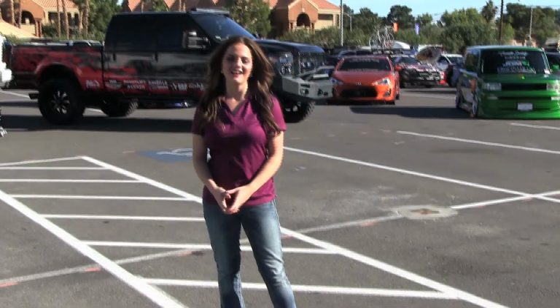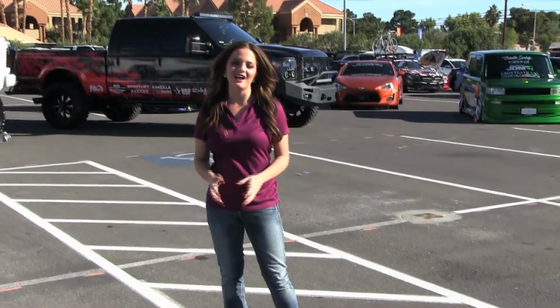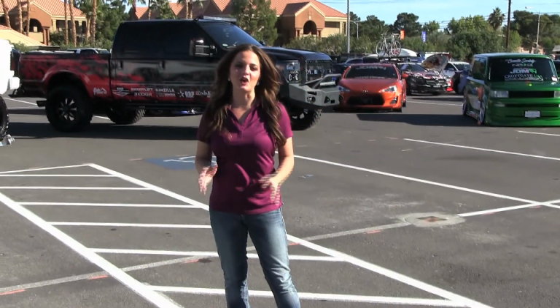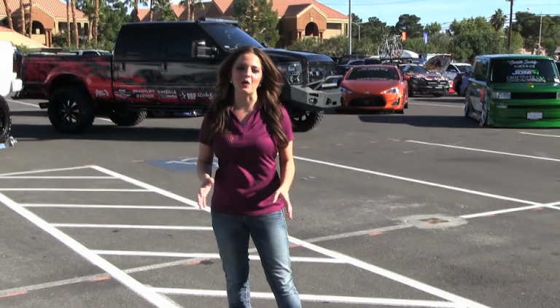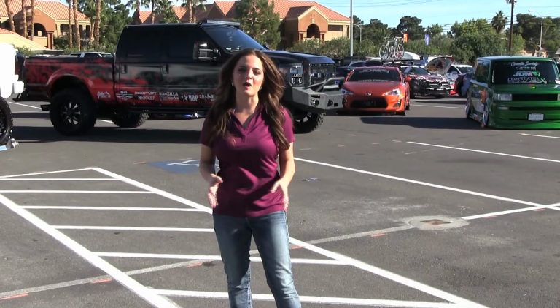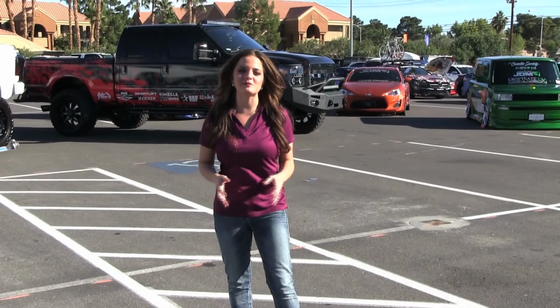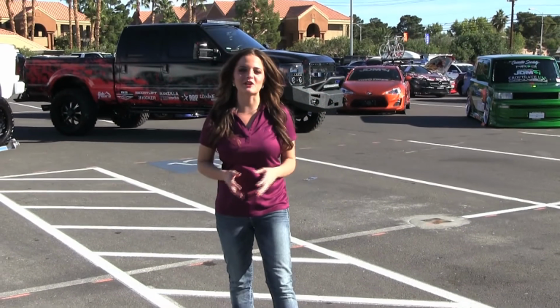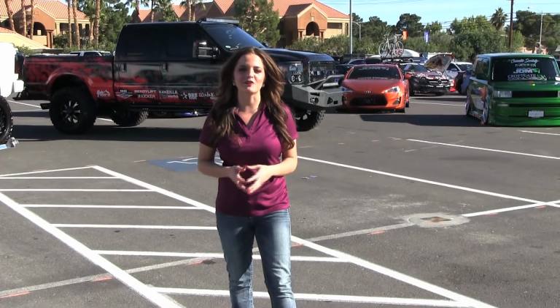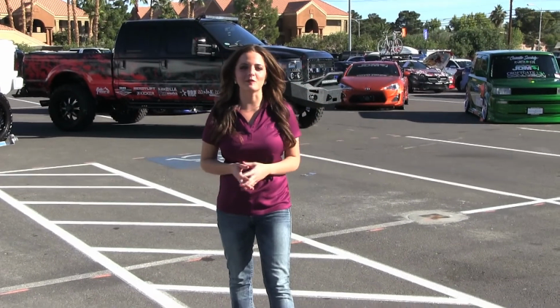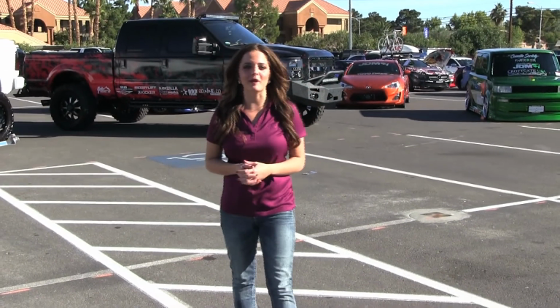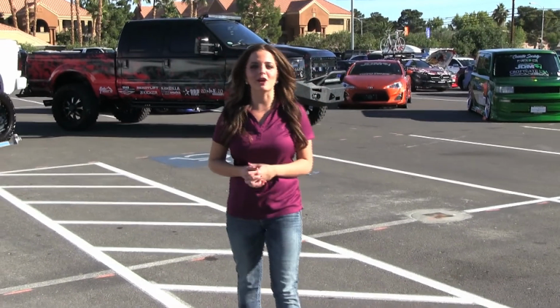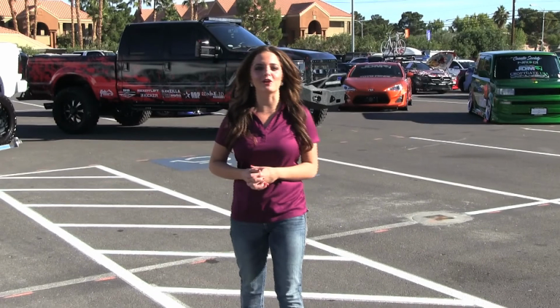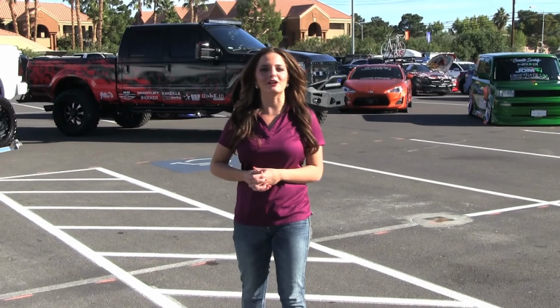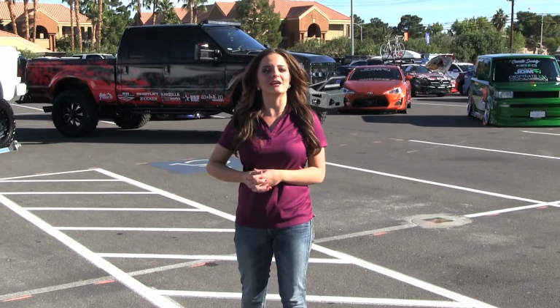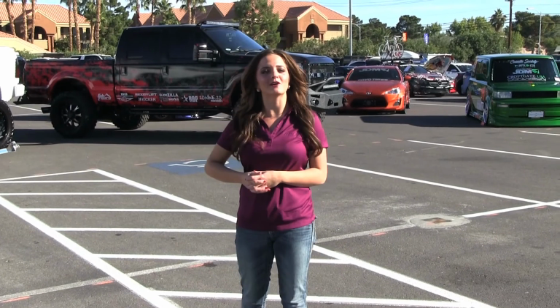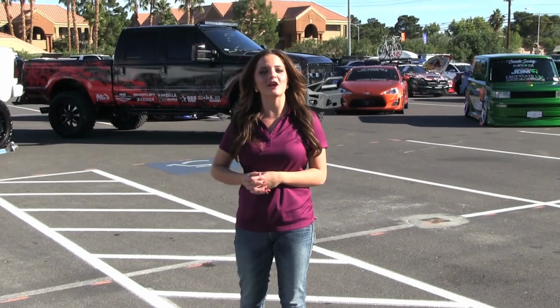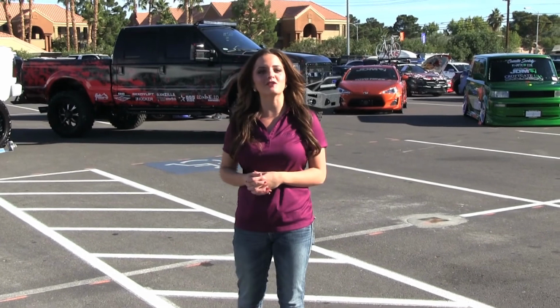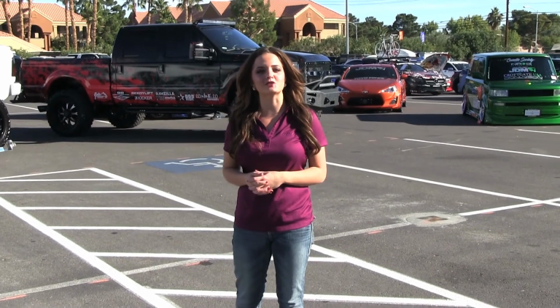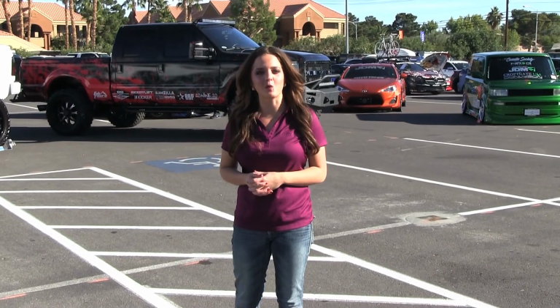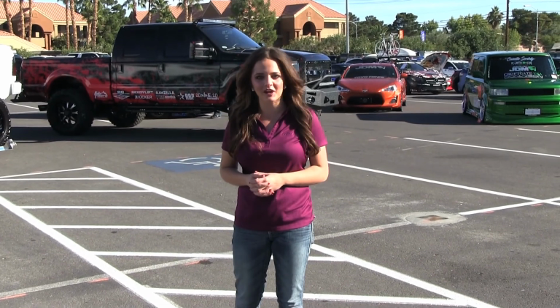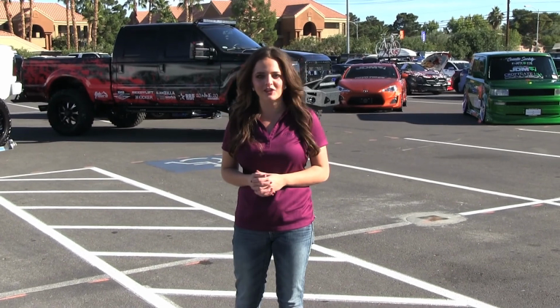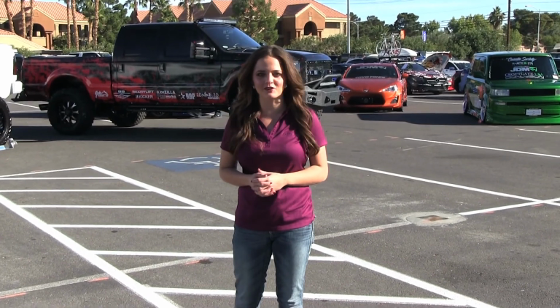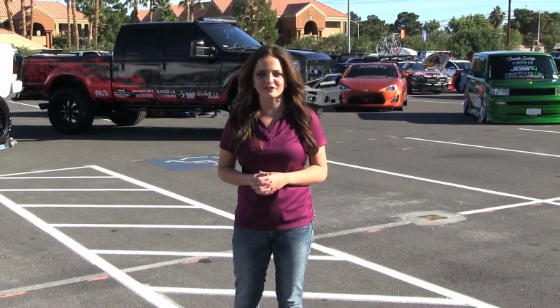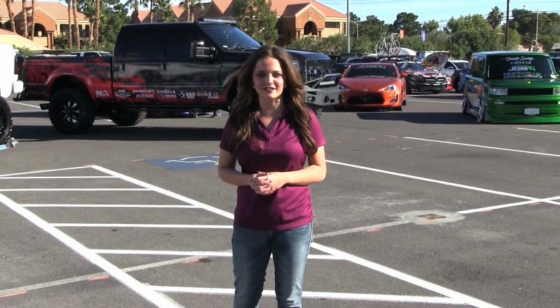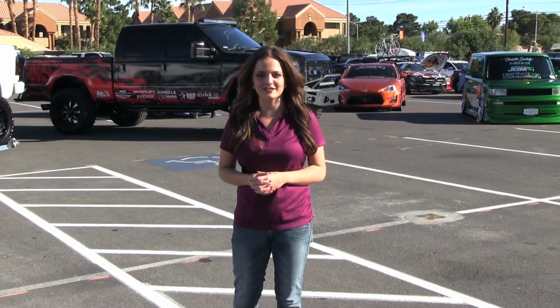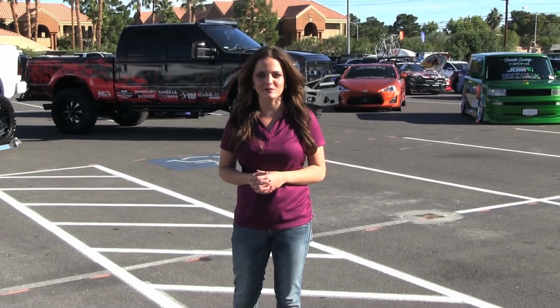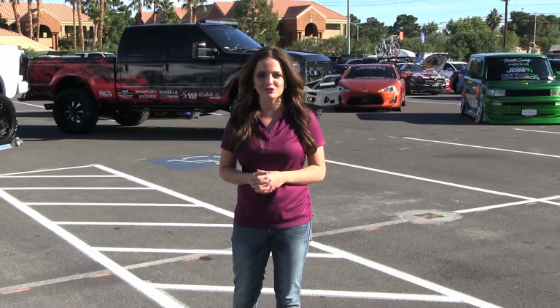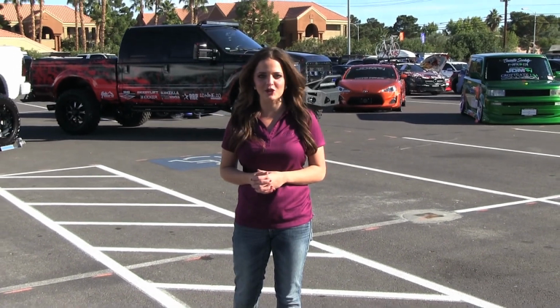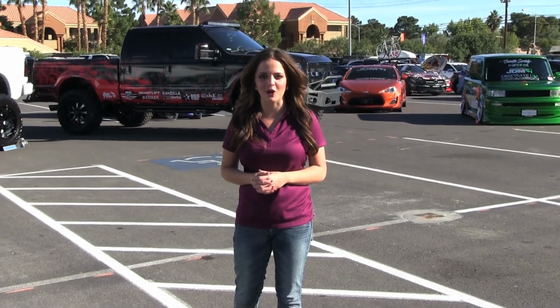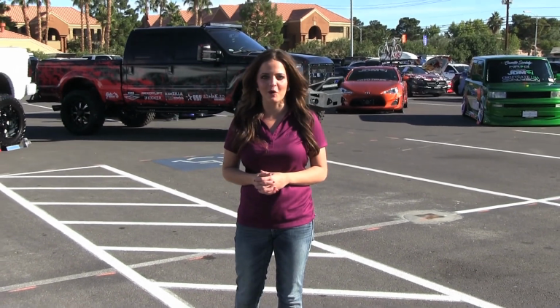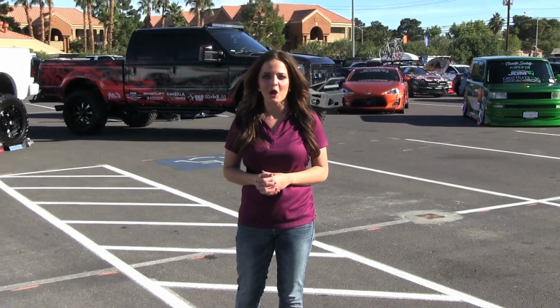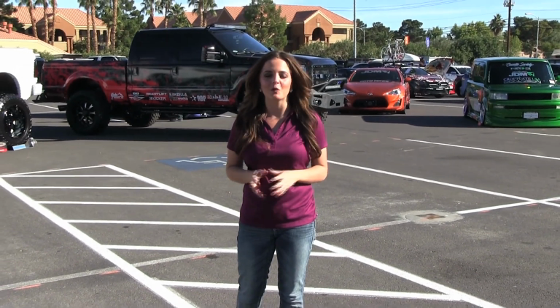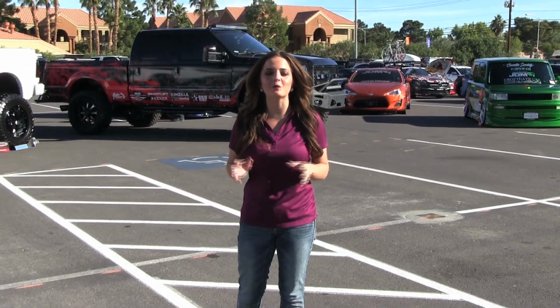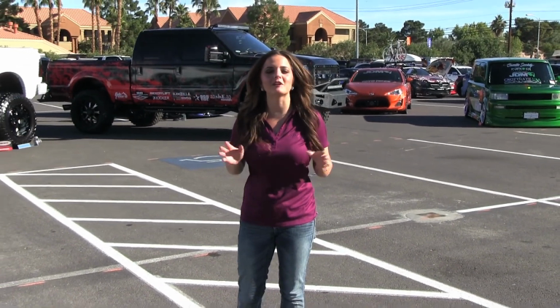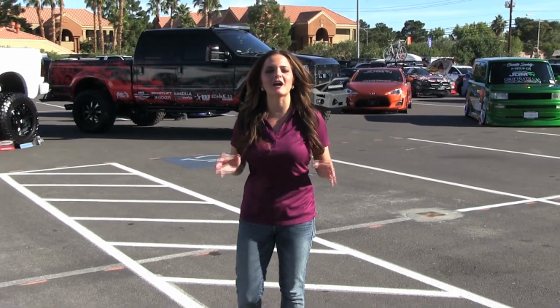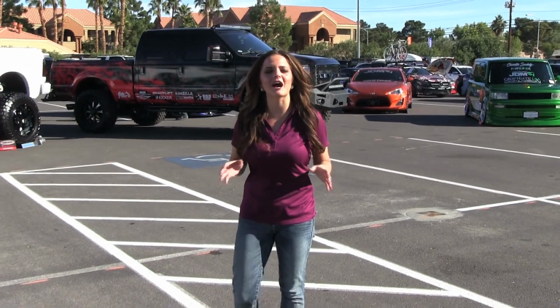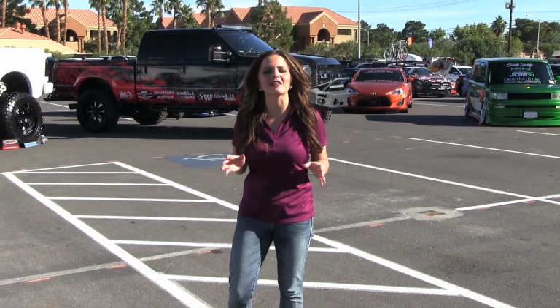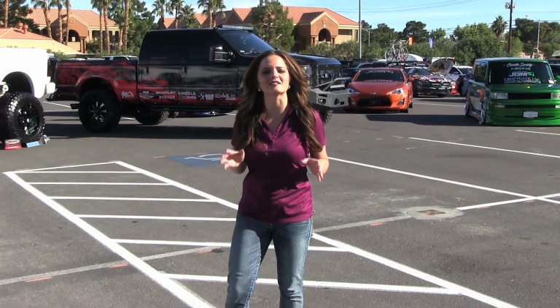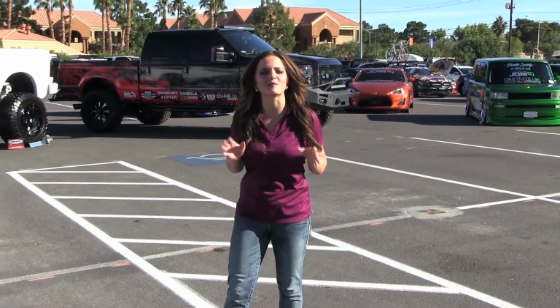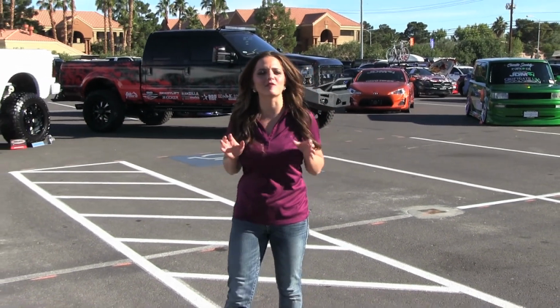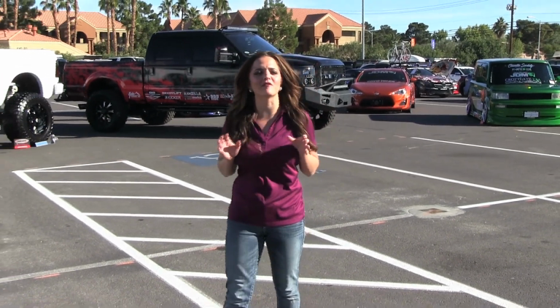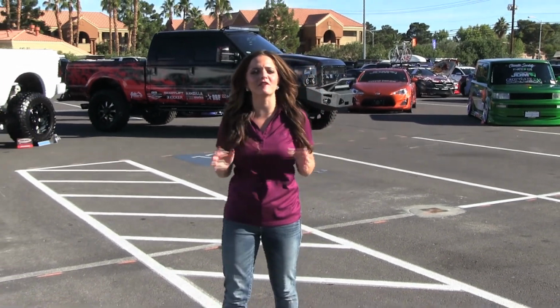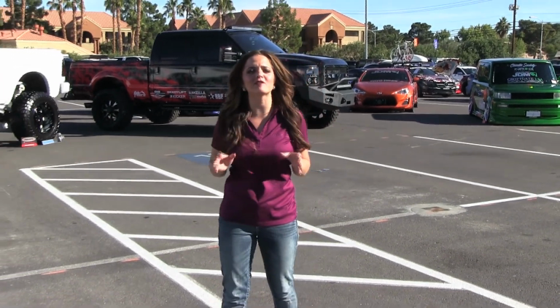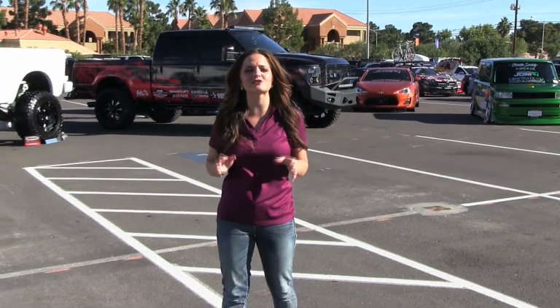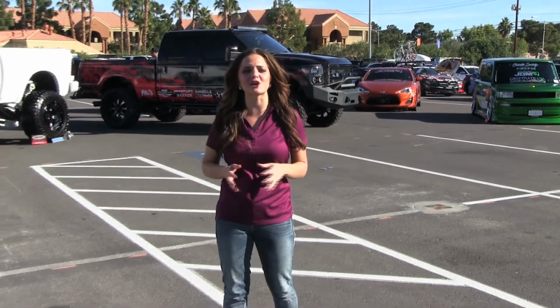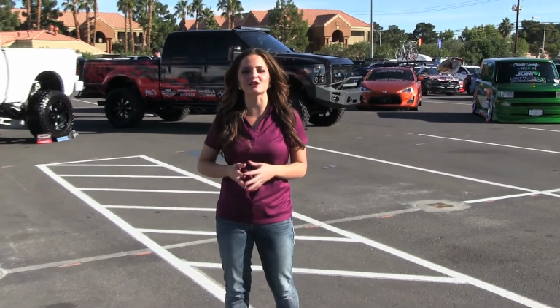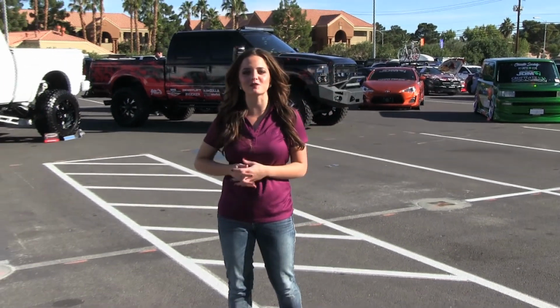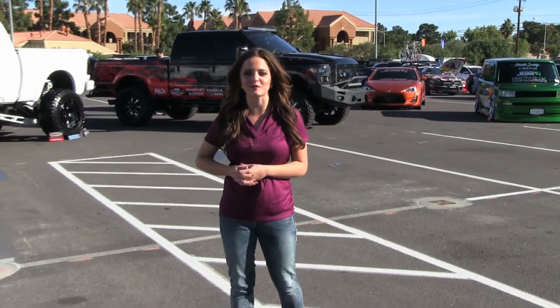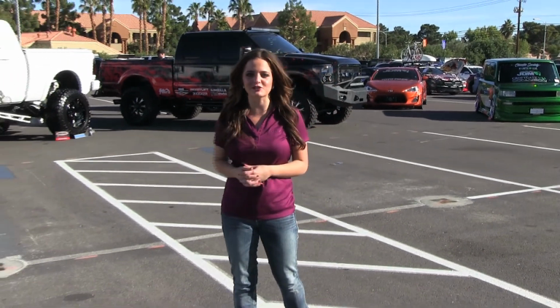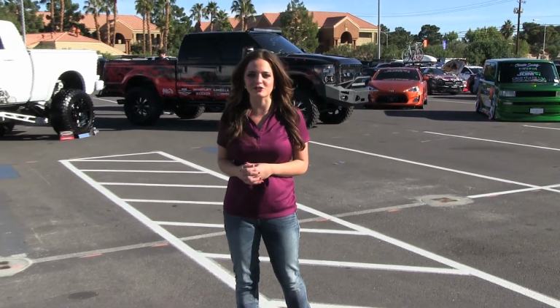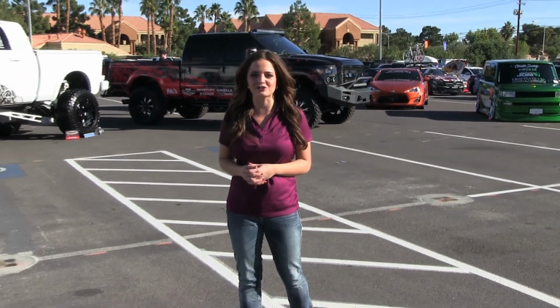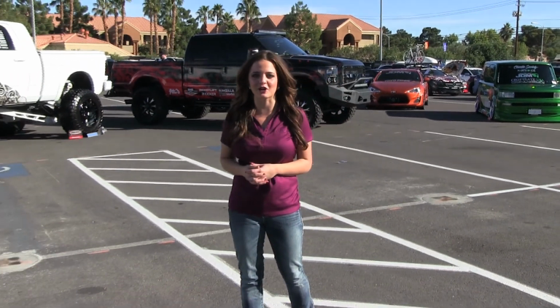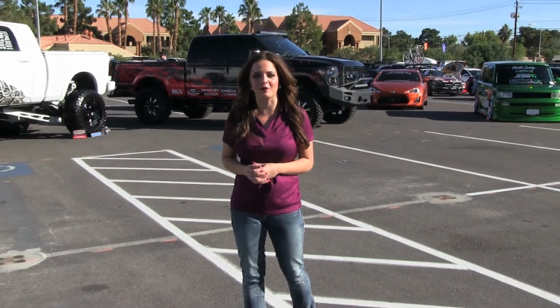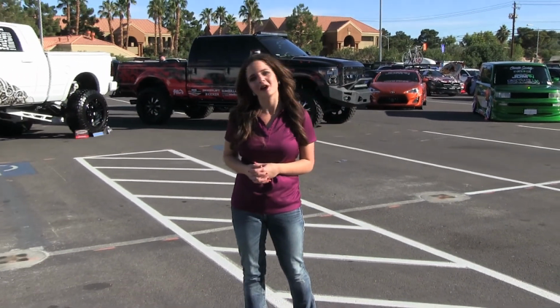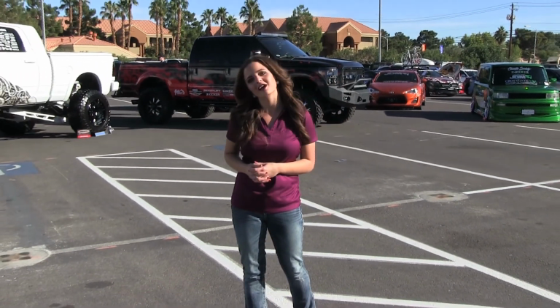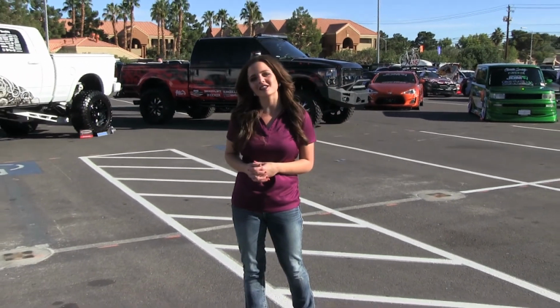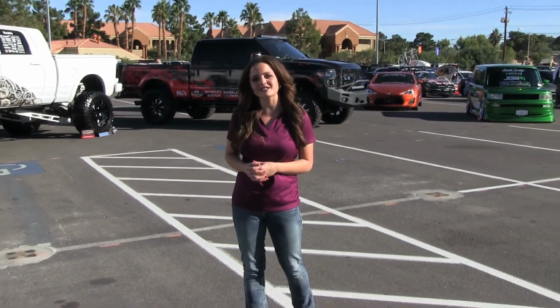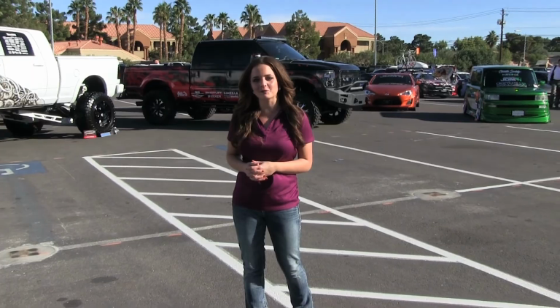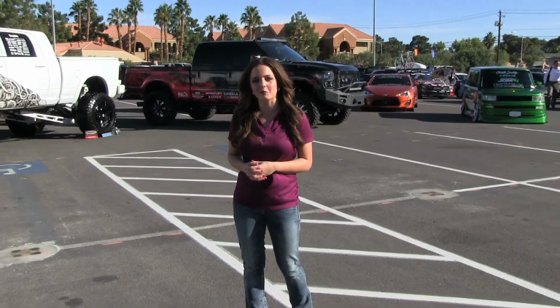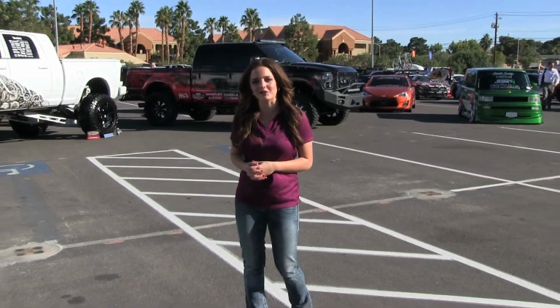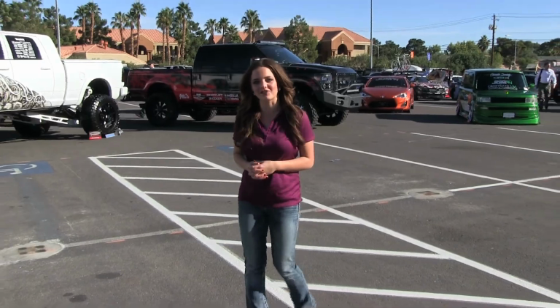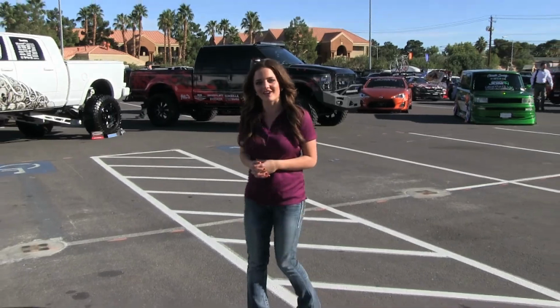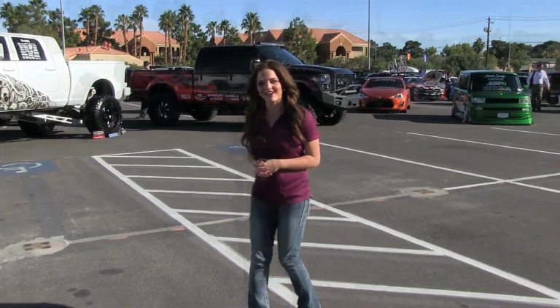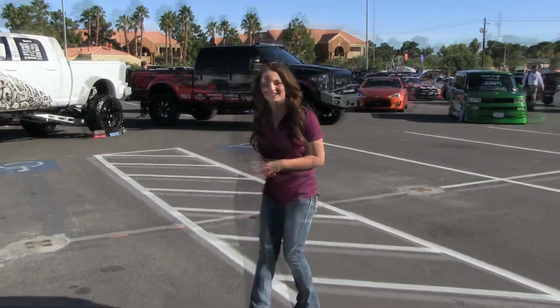Hello, I'm Sarah from ARE here at the 2013 SEMA Show. We wanted to highlight some of our favorite trucks from this year's show. Let's see what we can find.